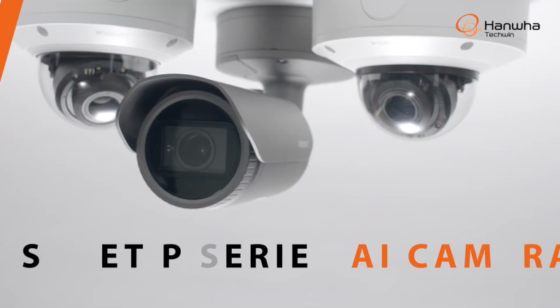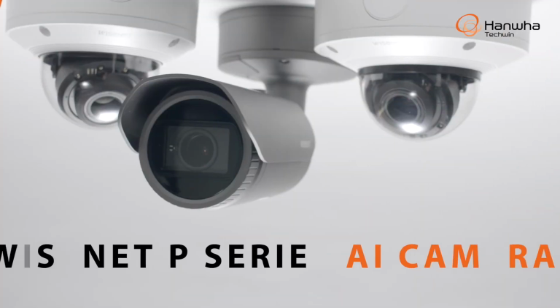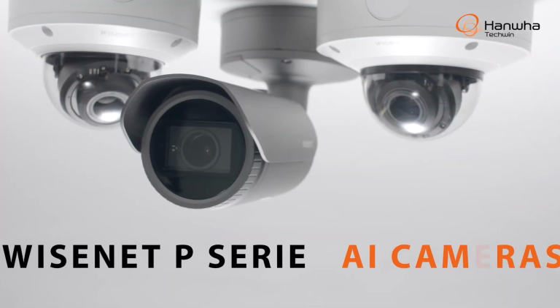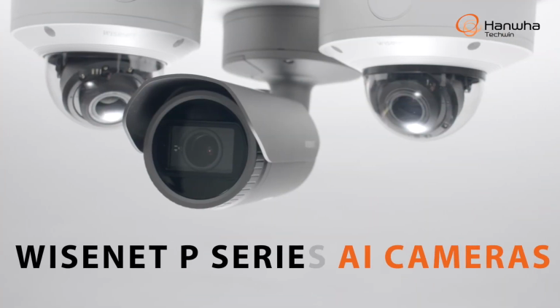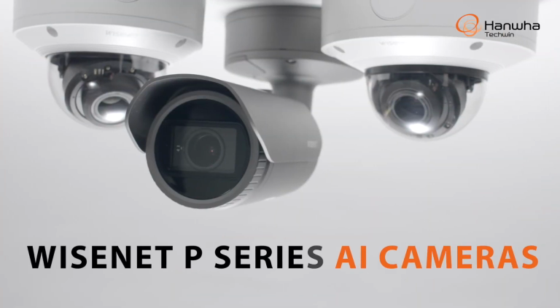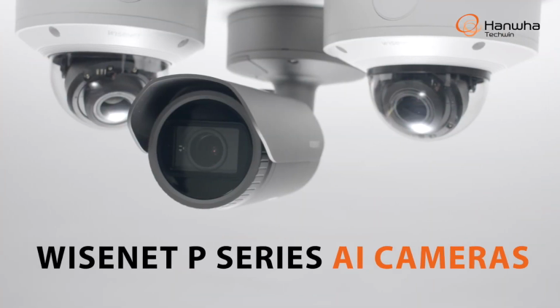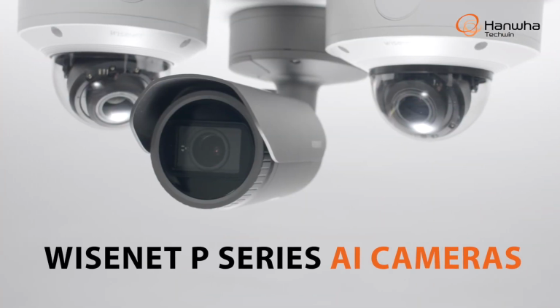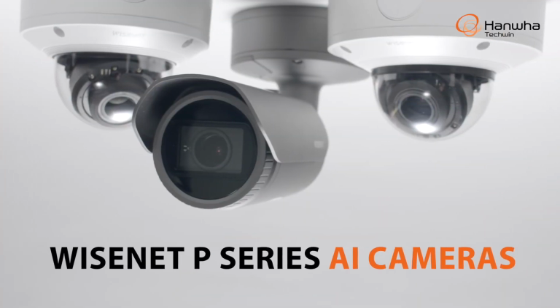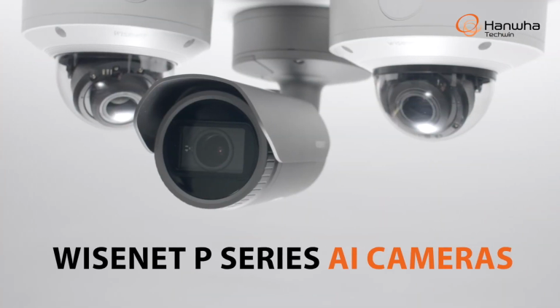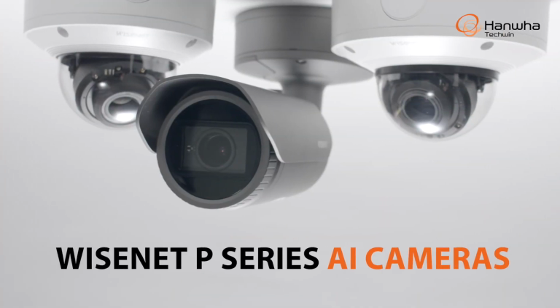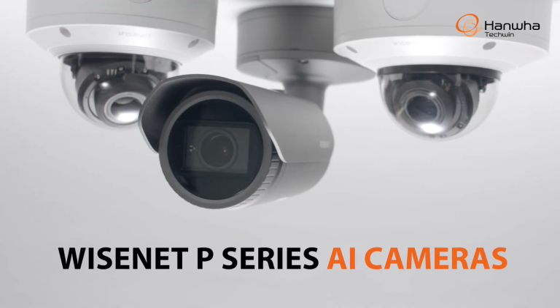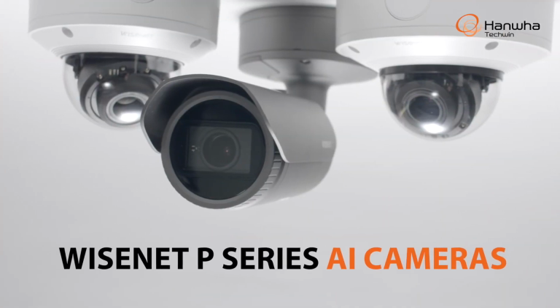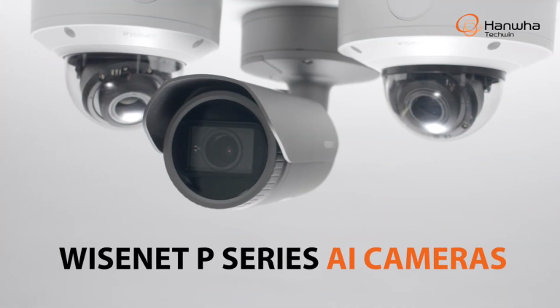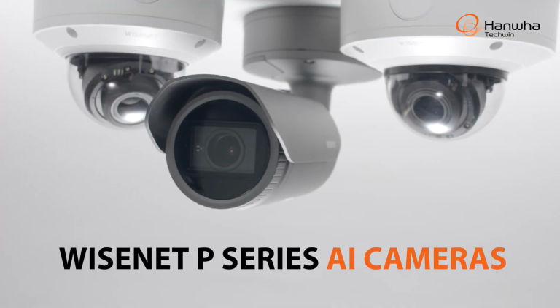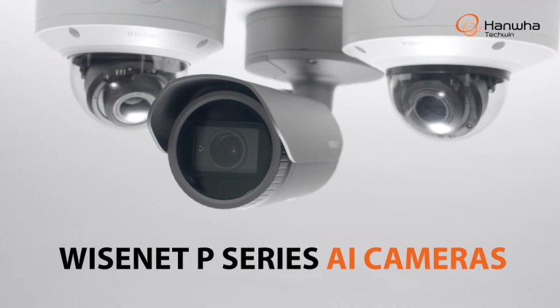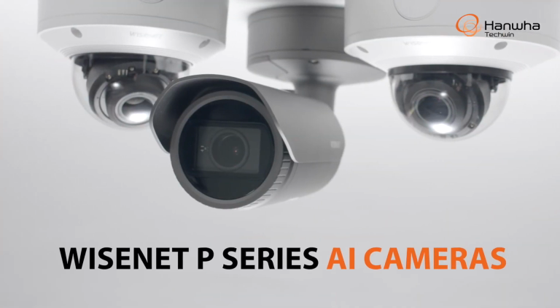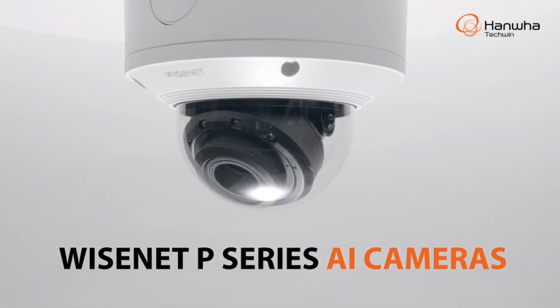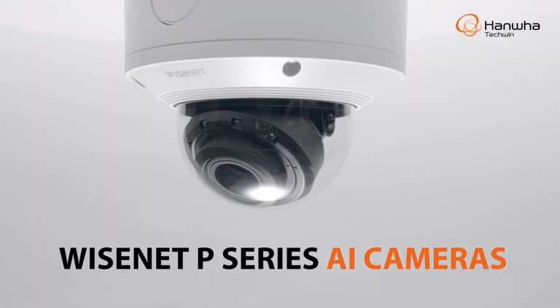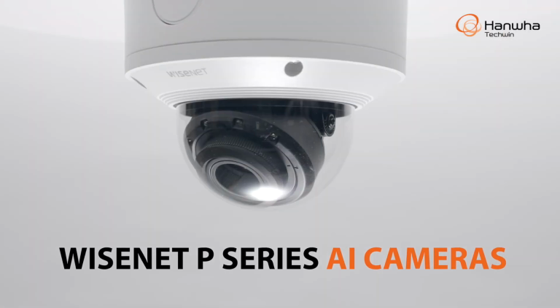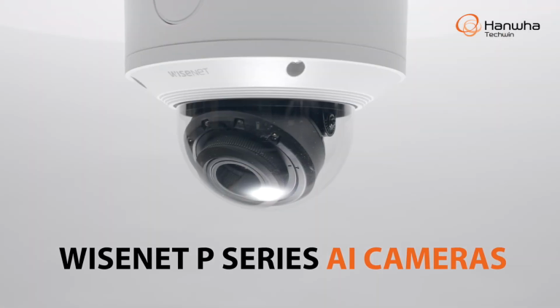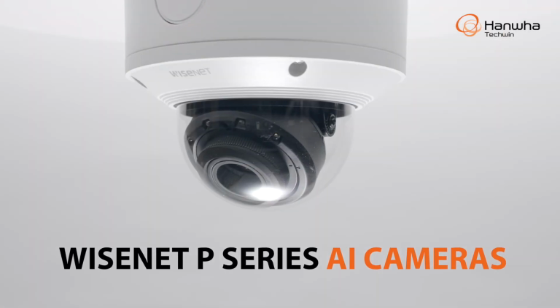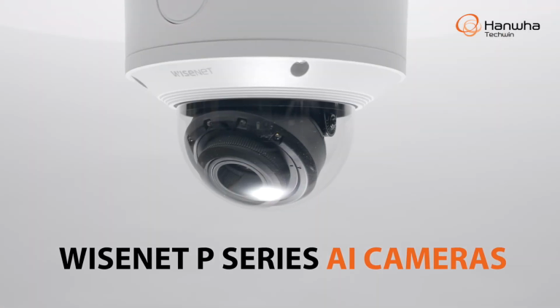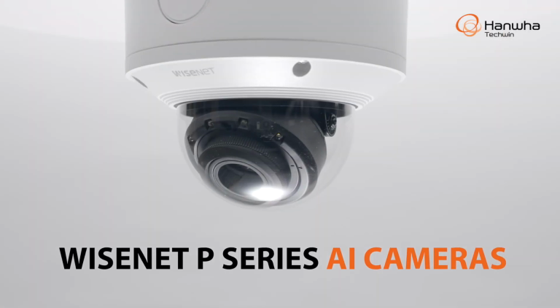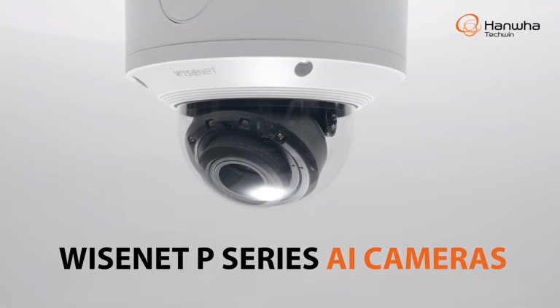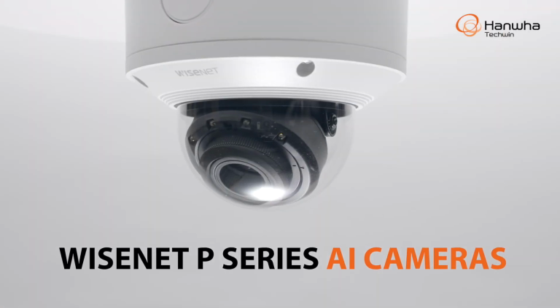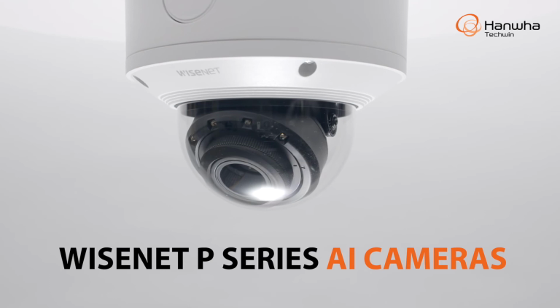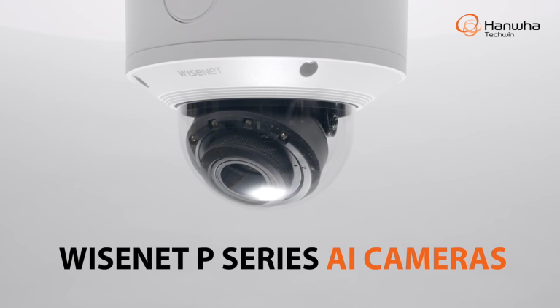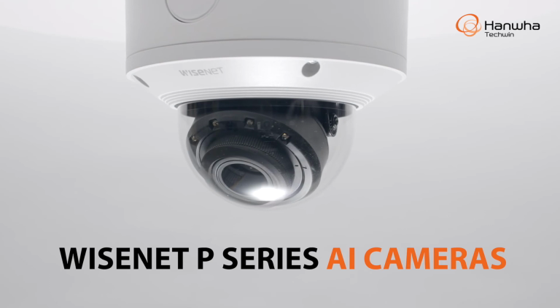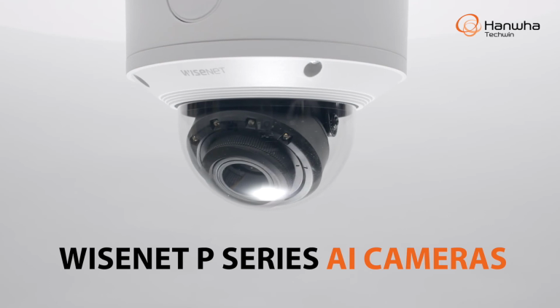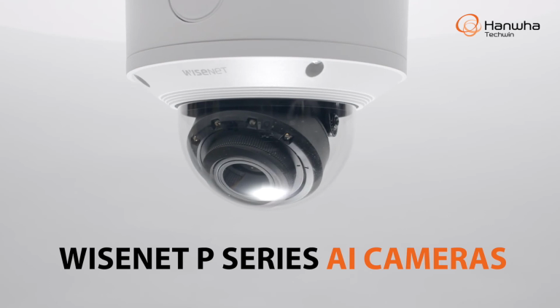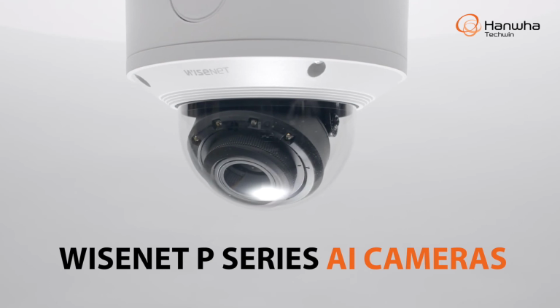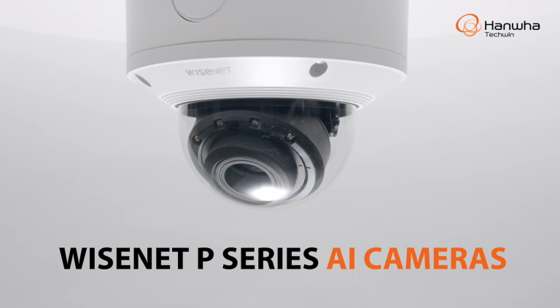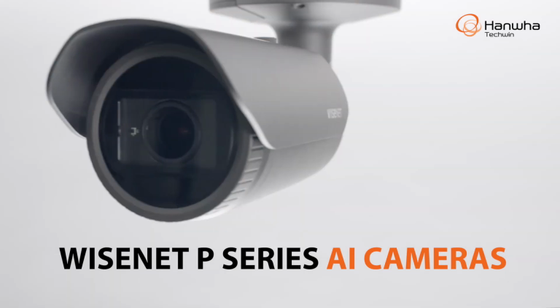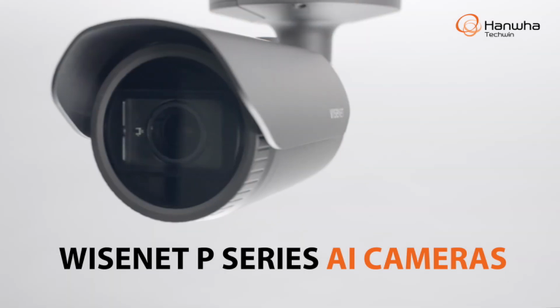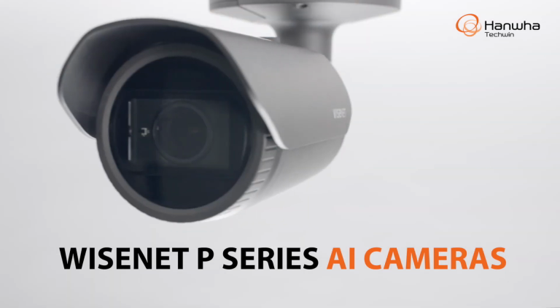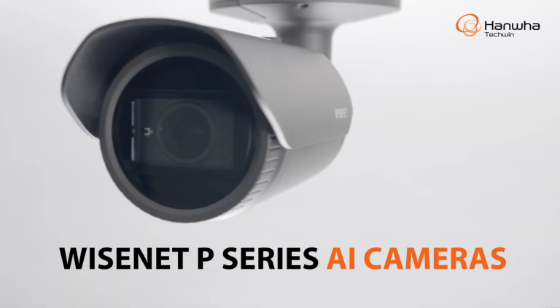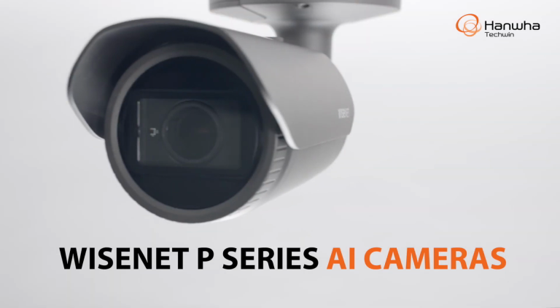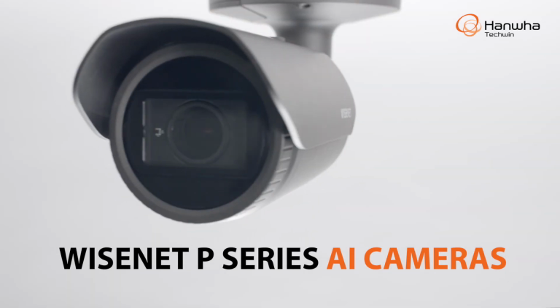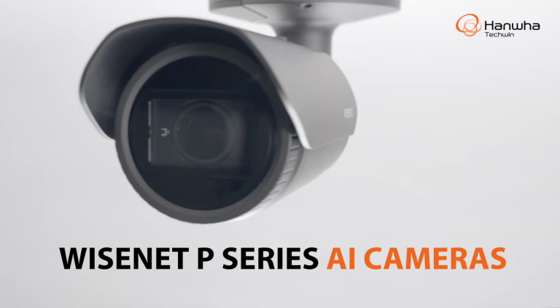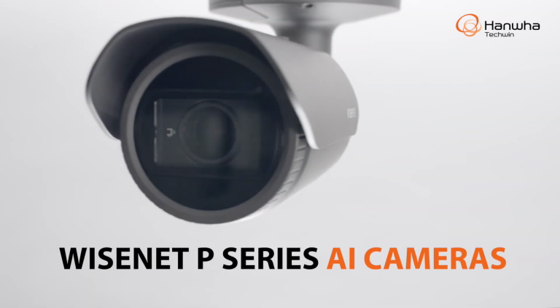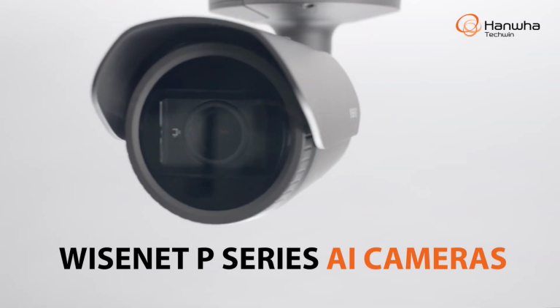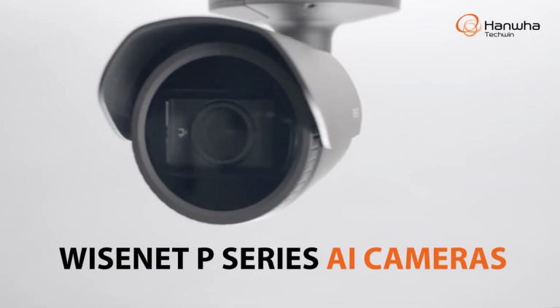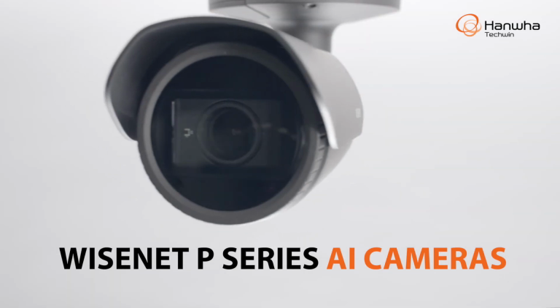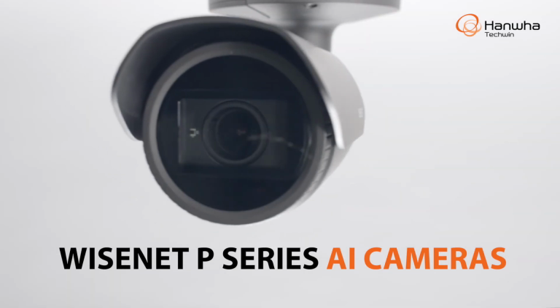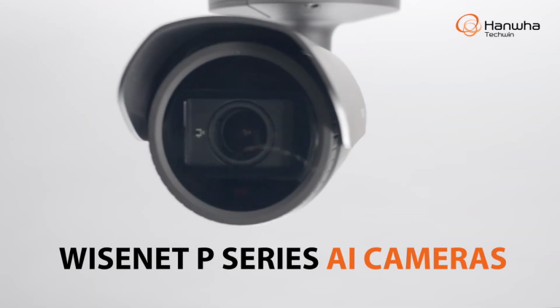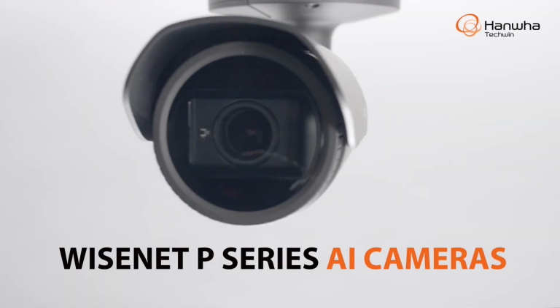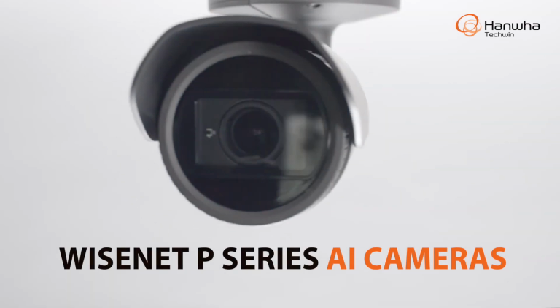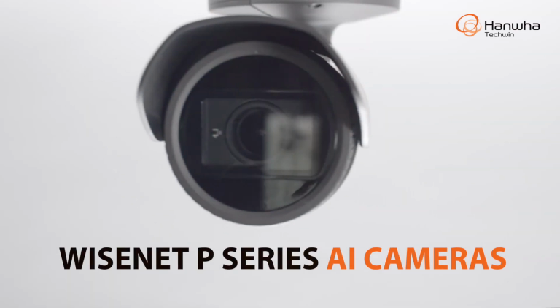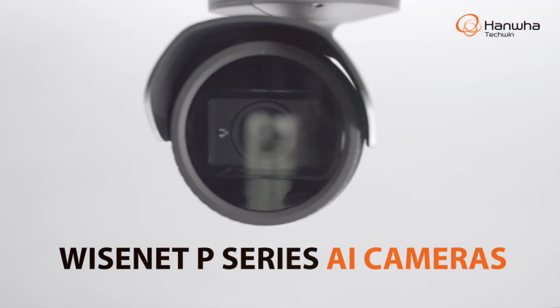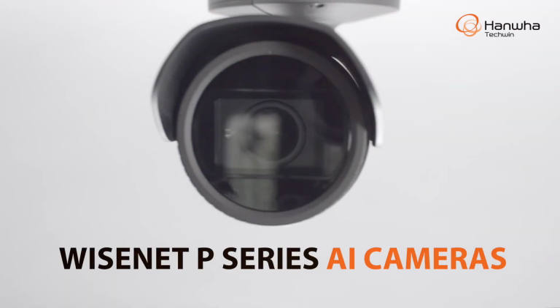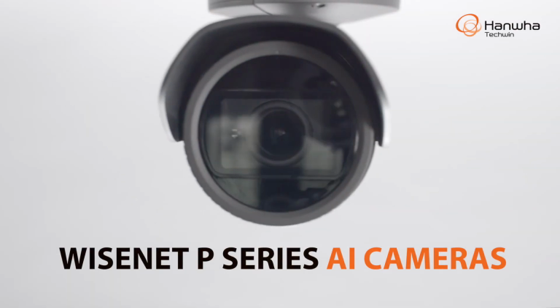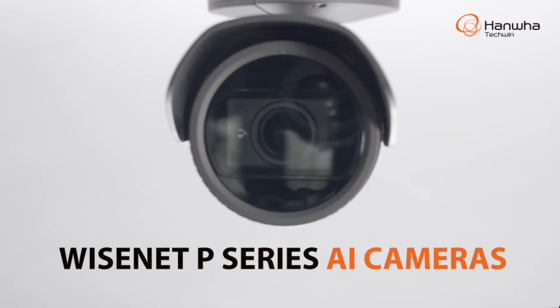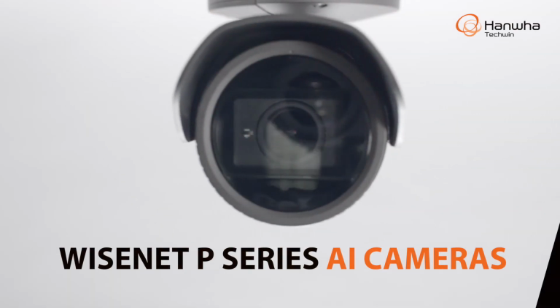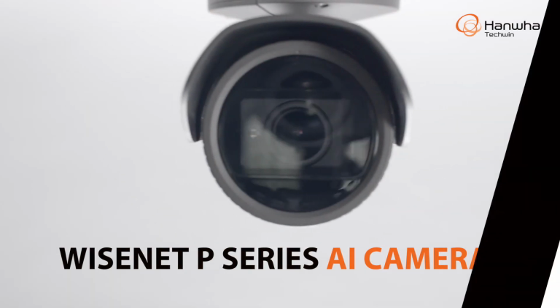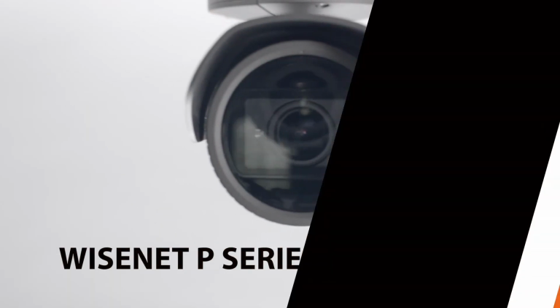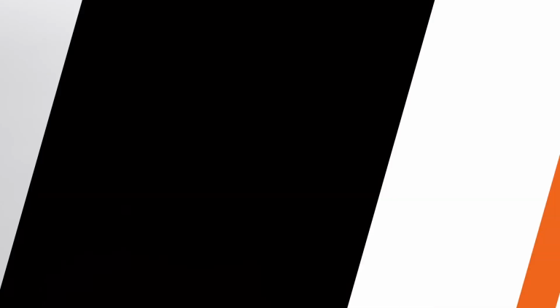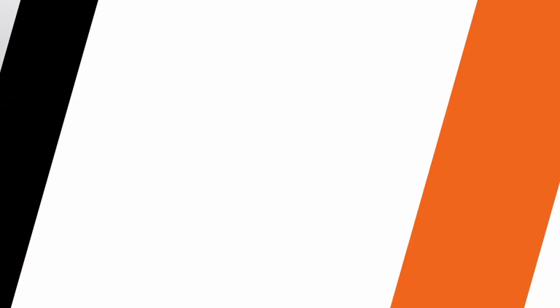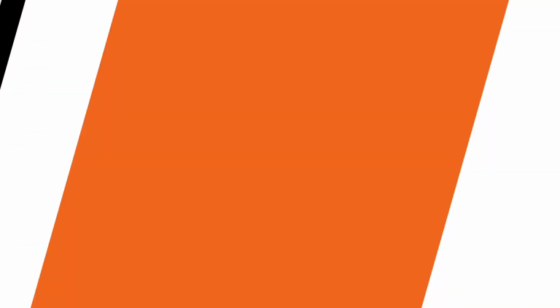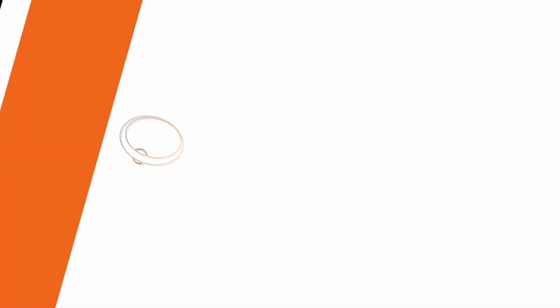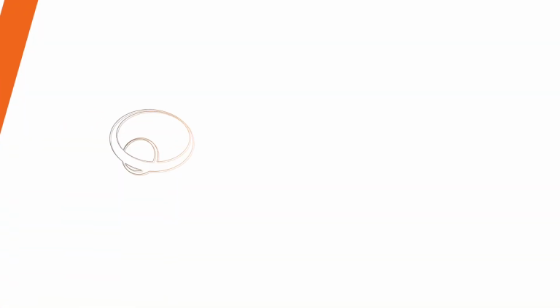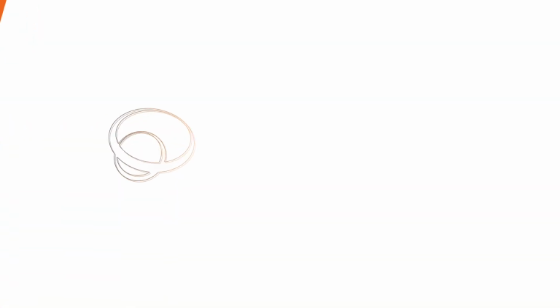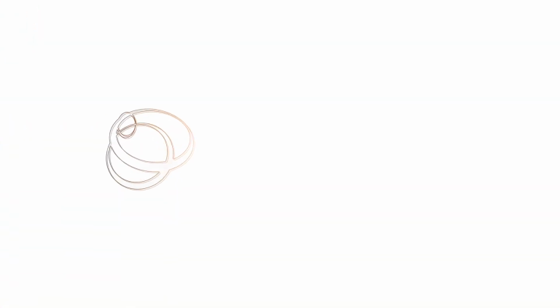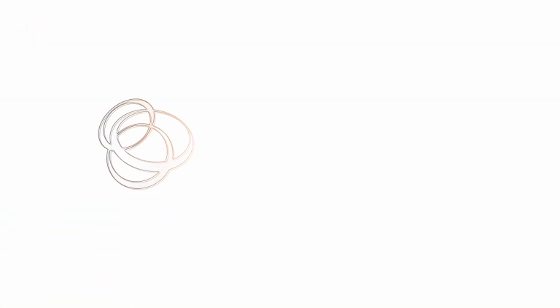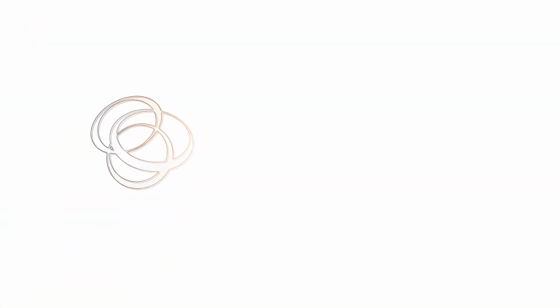Add a new dimension to your surveillance with Wisenet P-Series AI cameras from Hanwha TechWed. To learn more, visit us at hanwhasecurity.com.